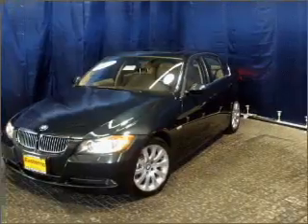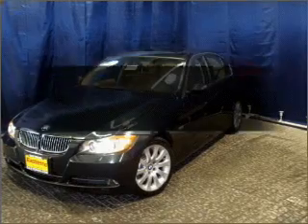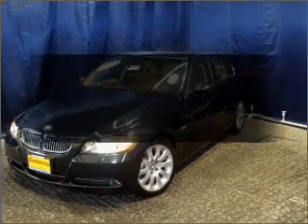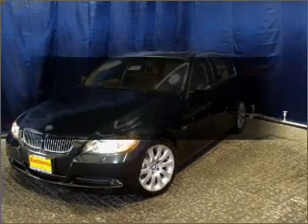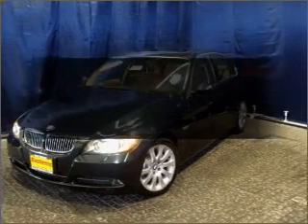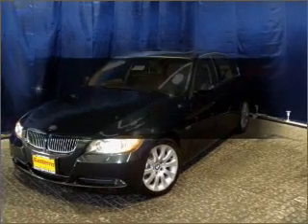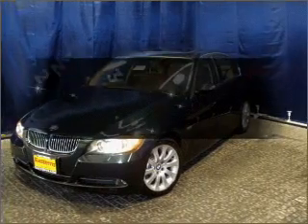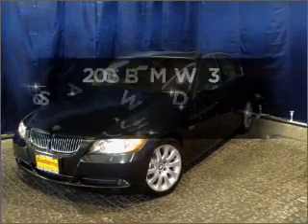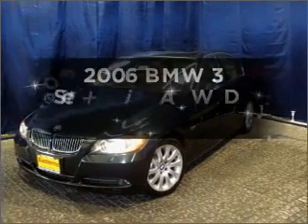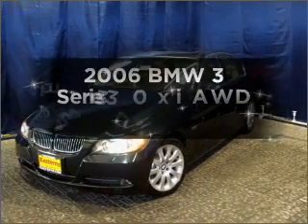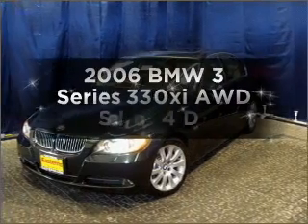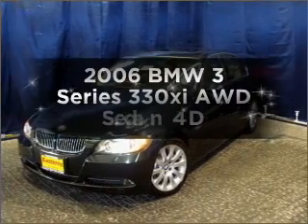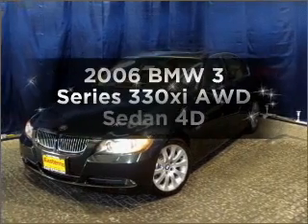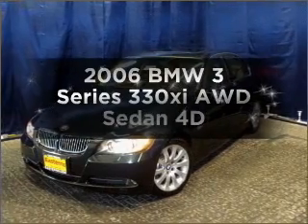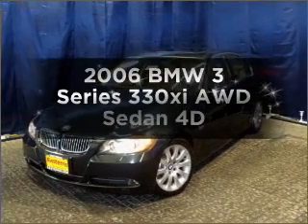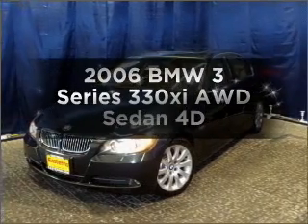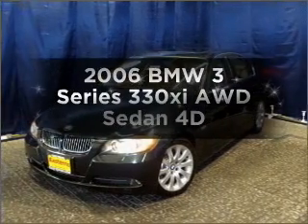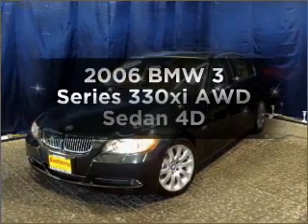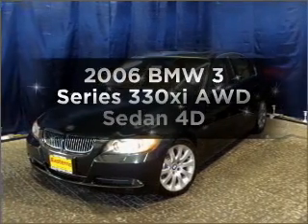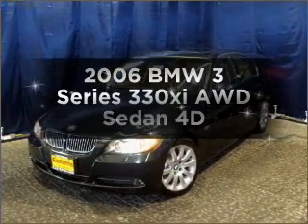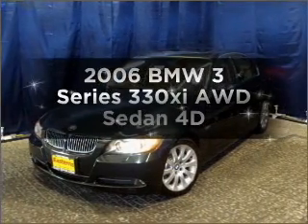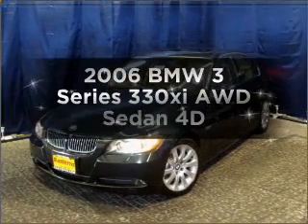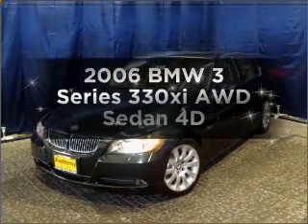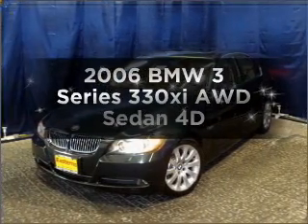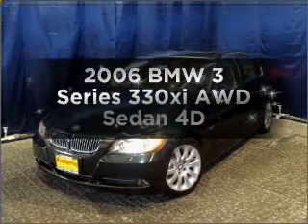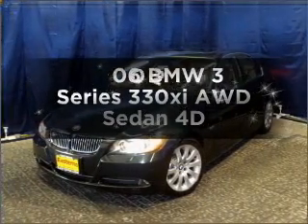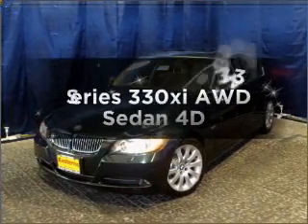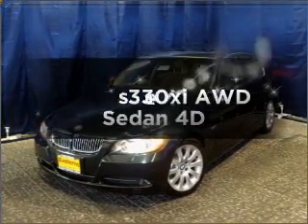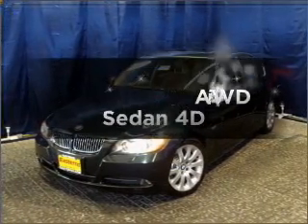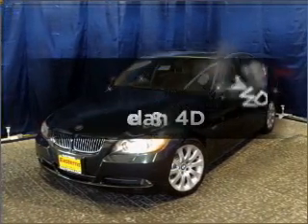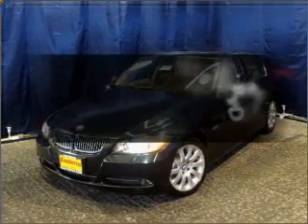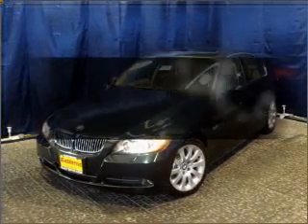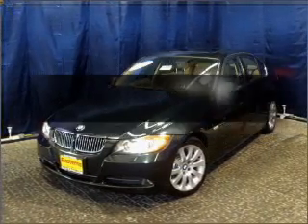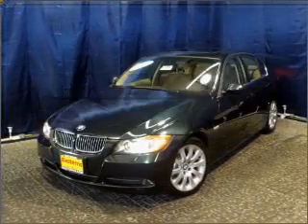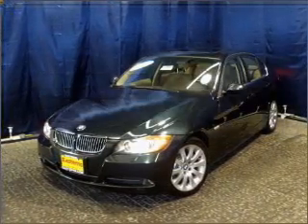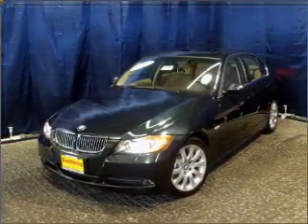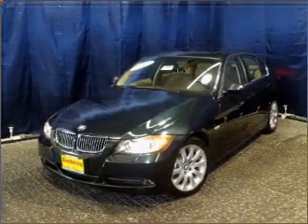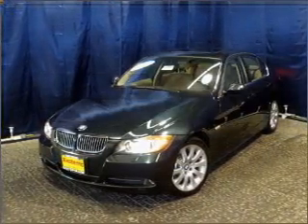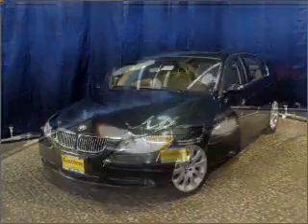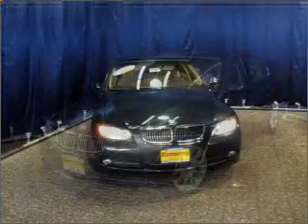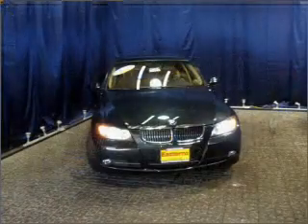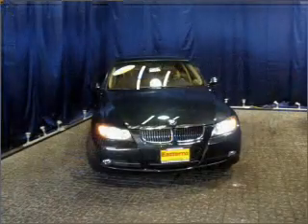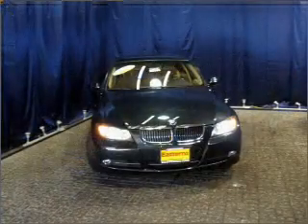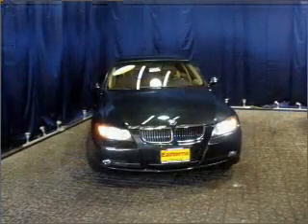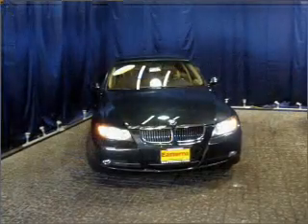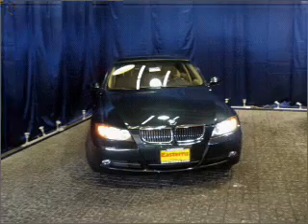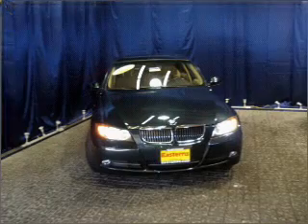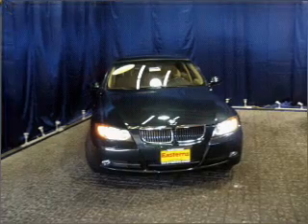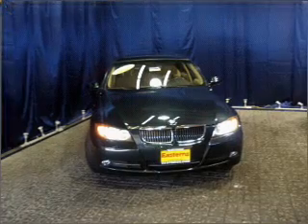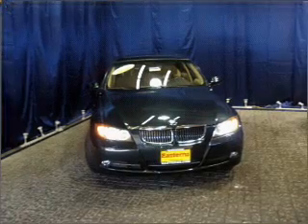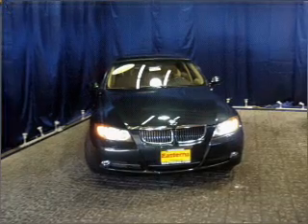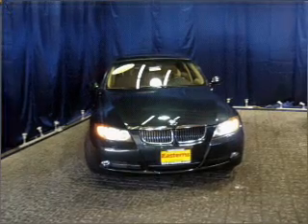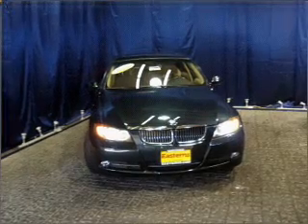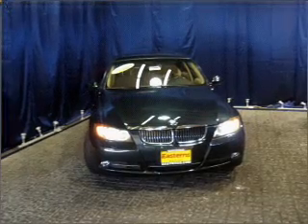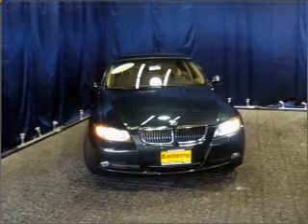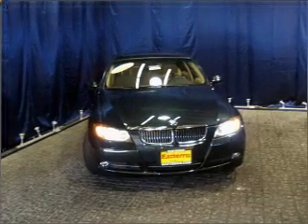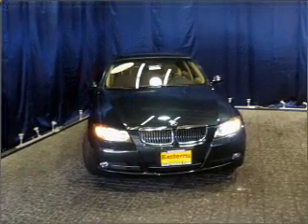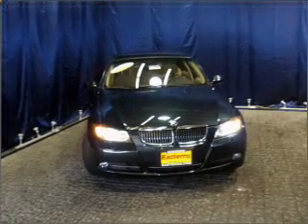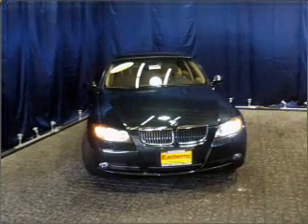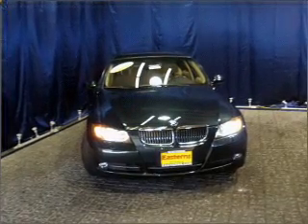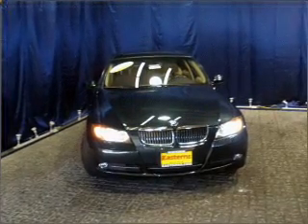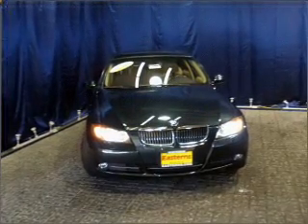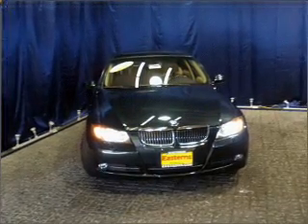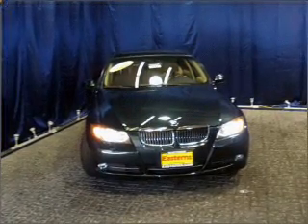Check out this 2006 BMW 3 Series. Travel the roads in style and comfort in this great vehicle.